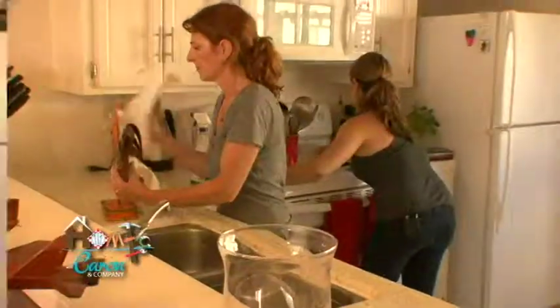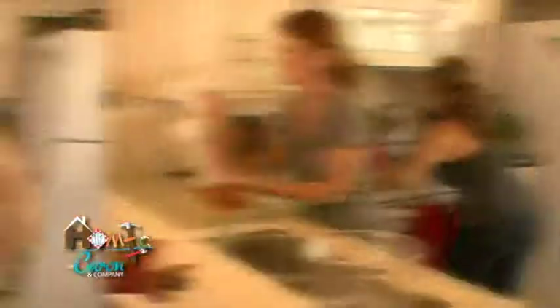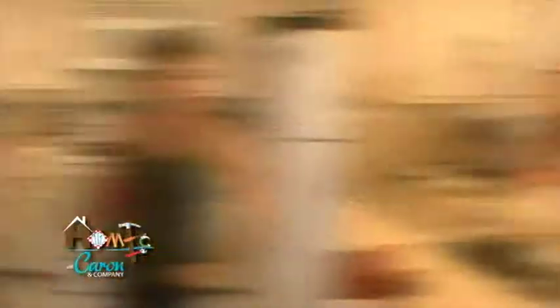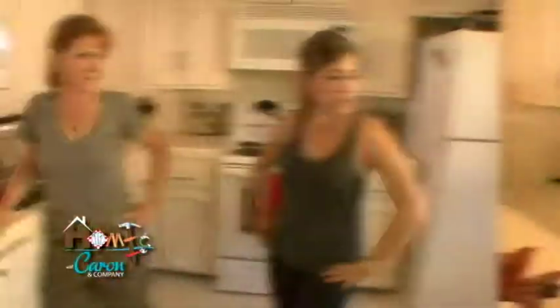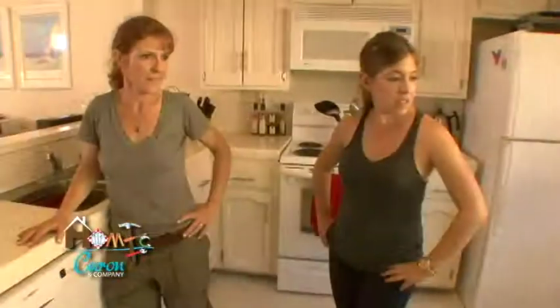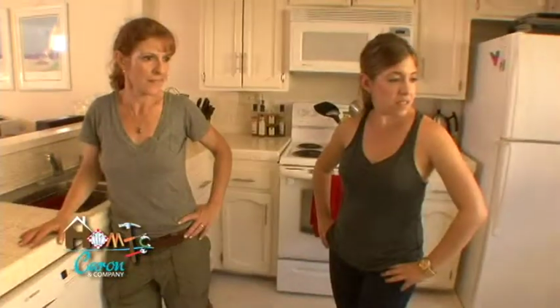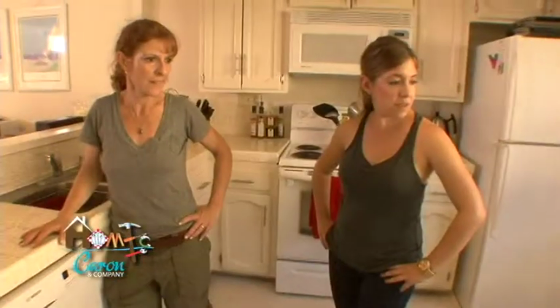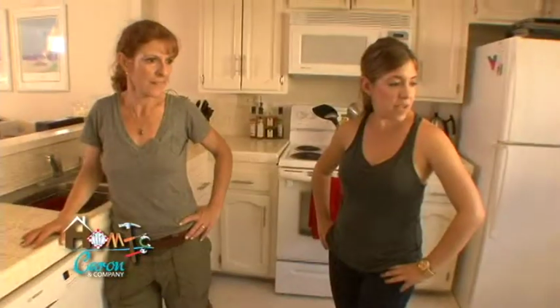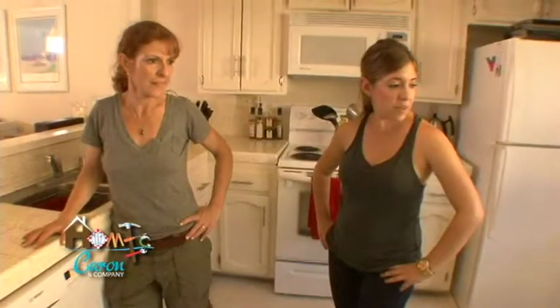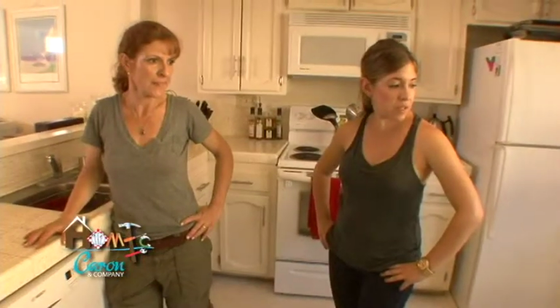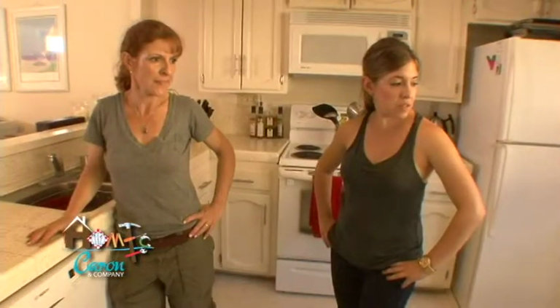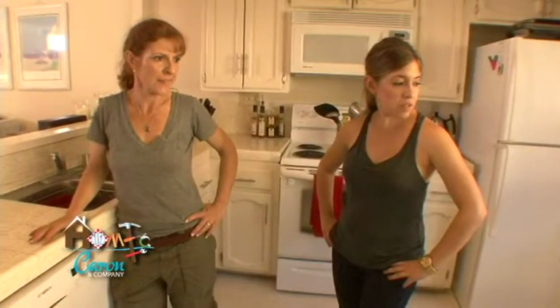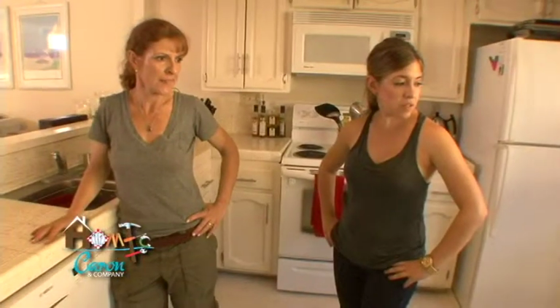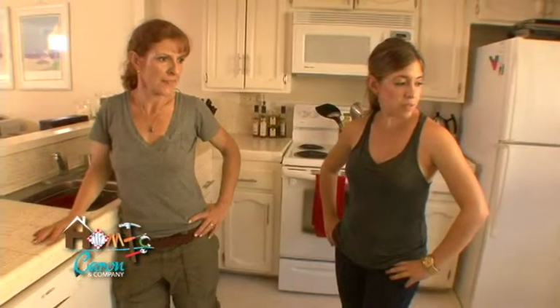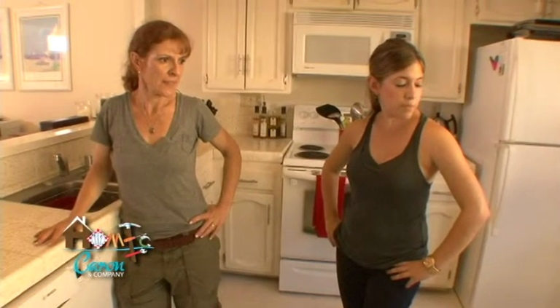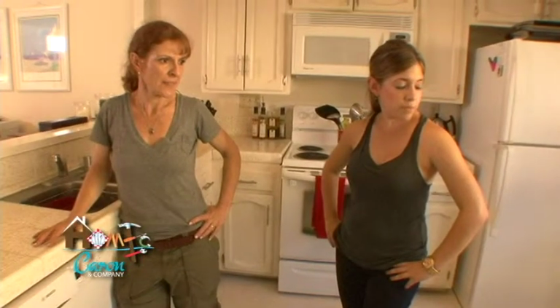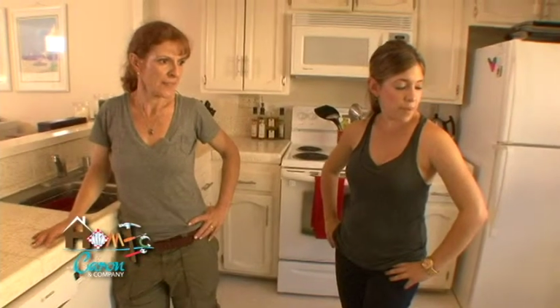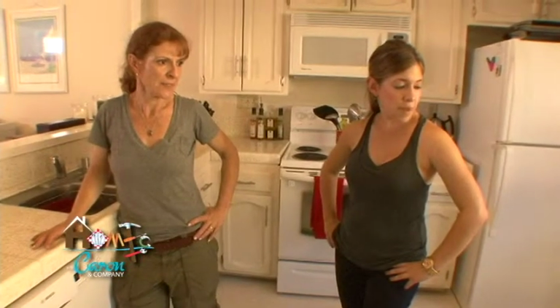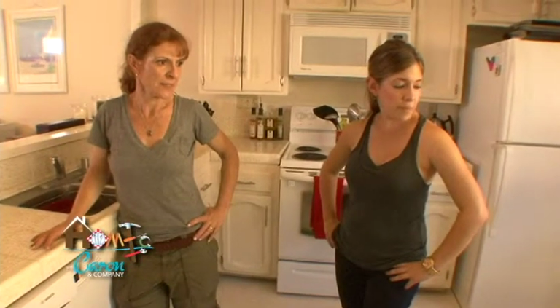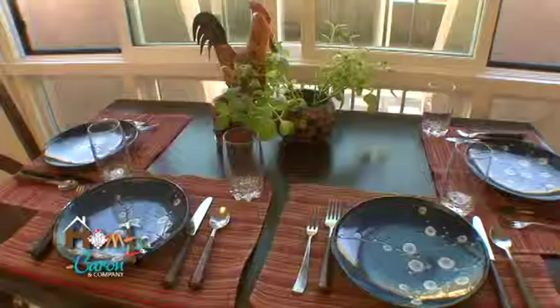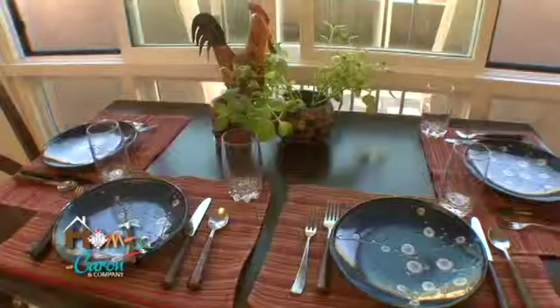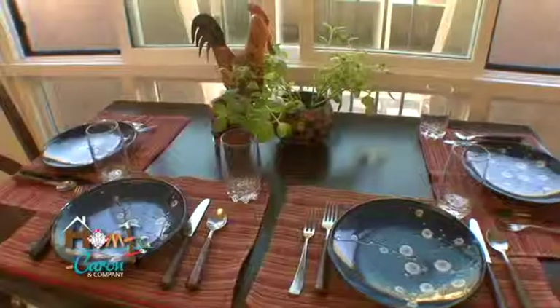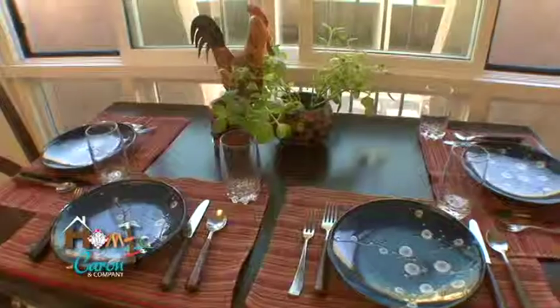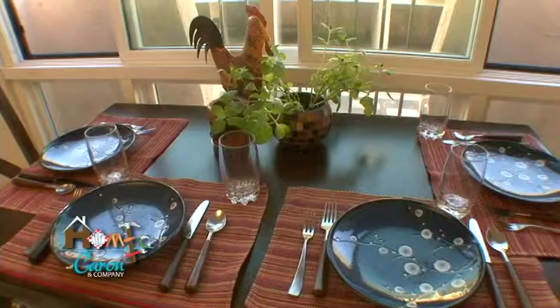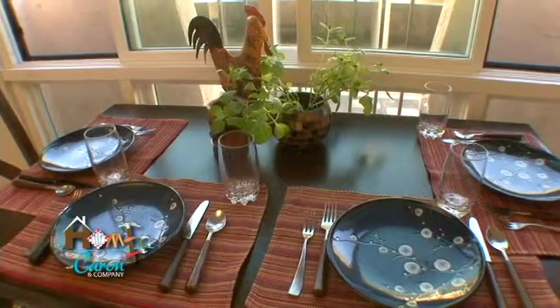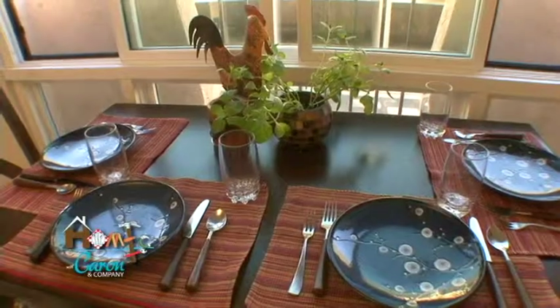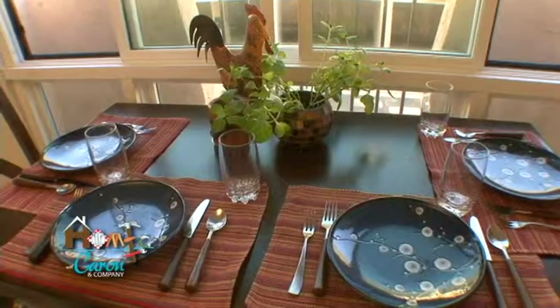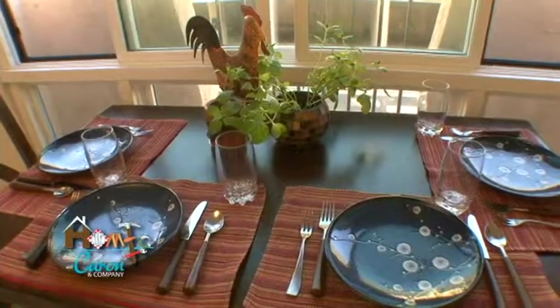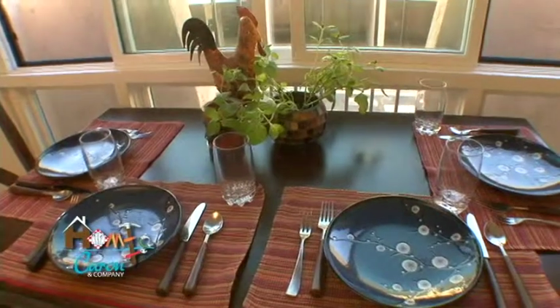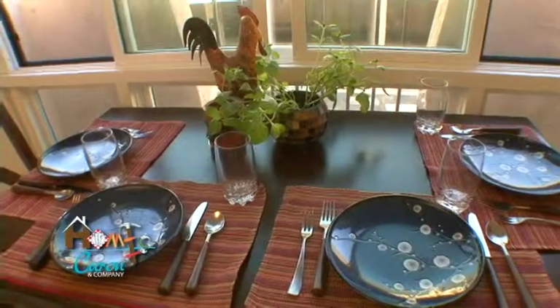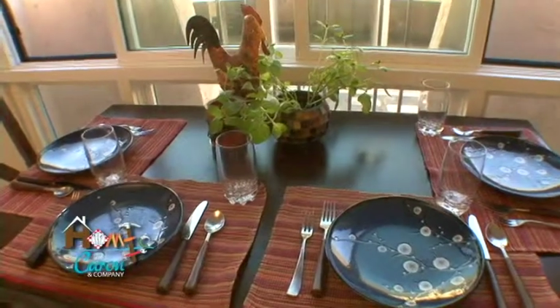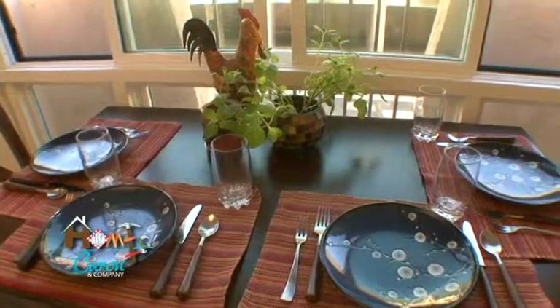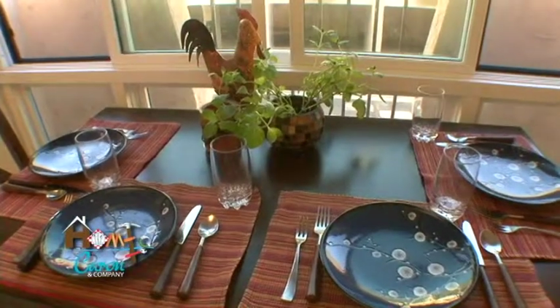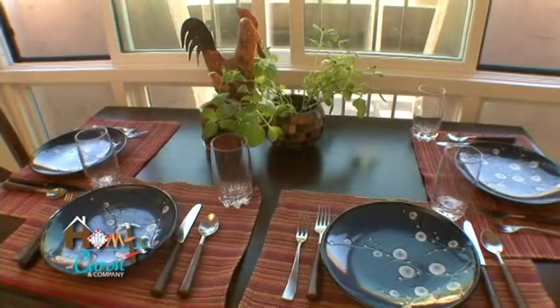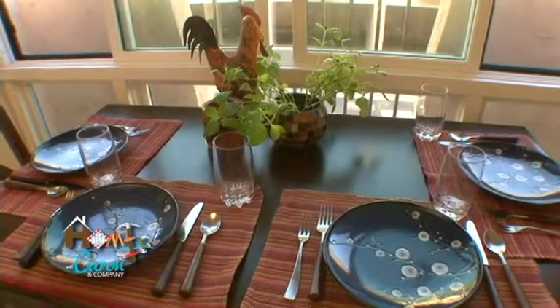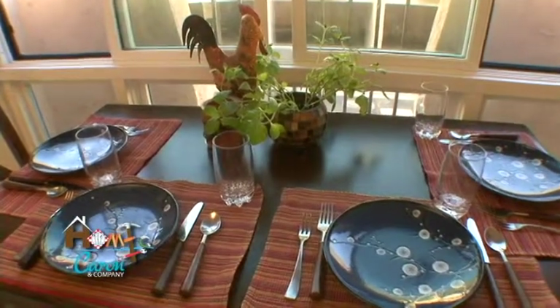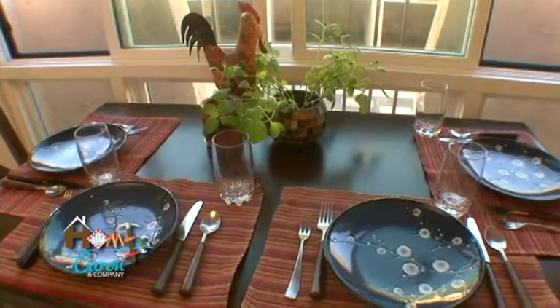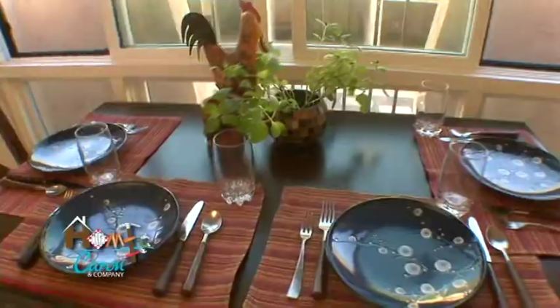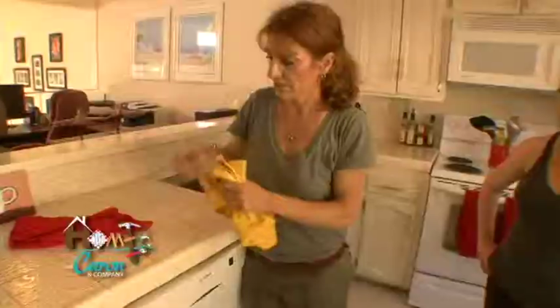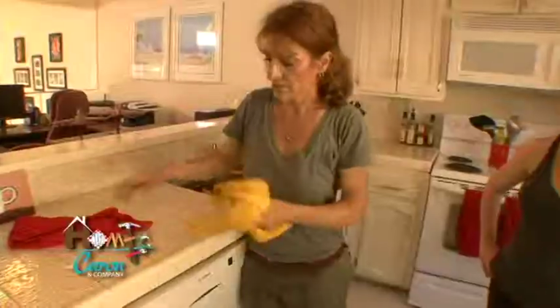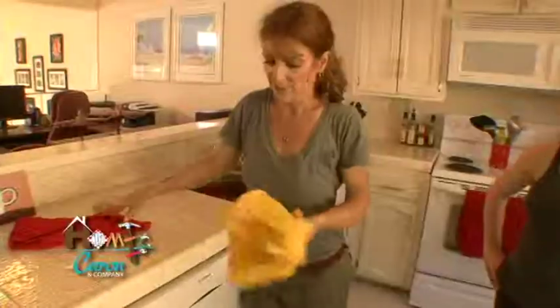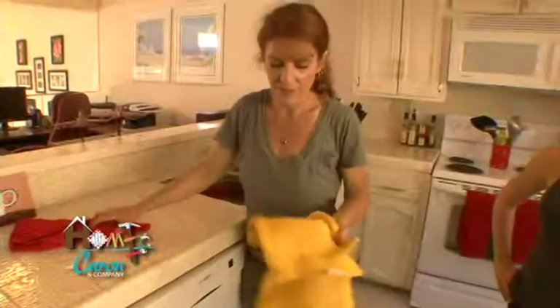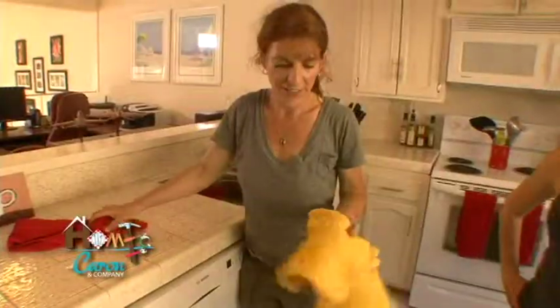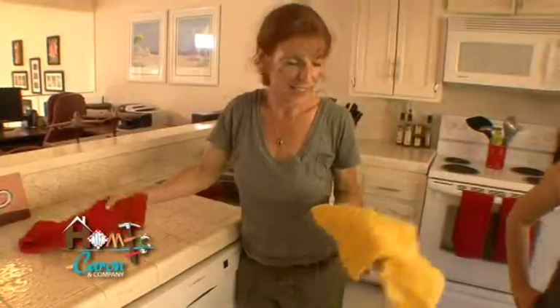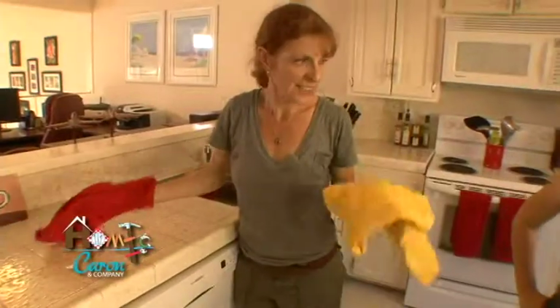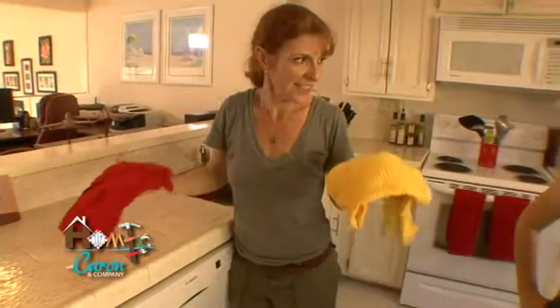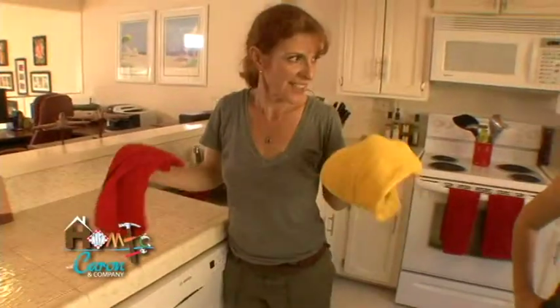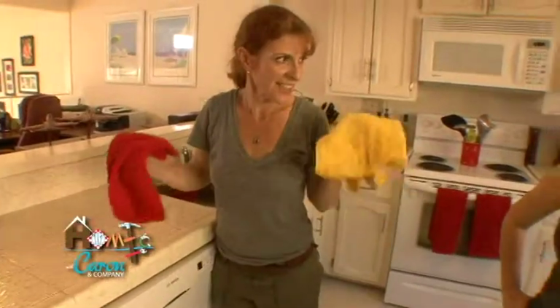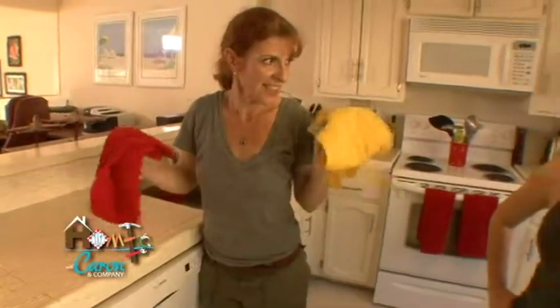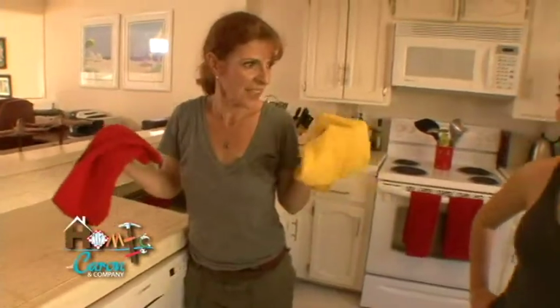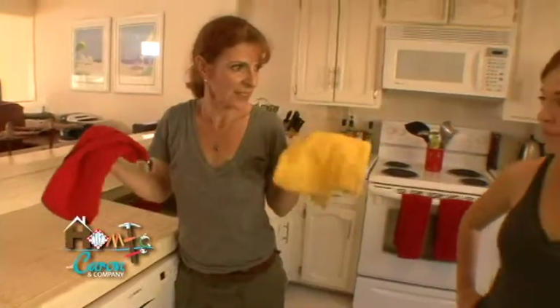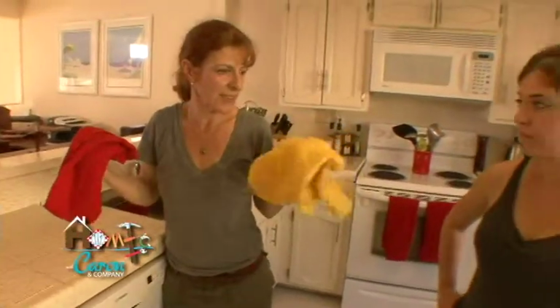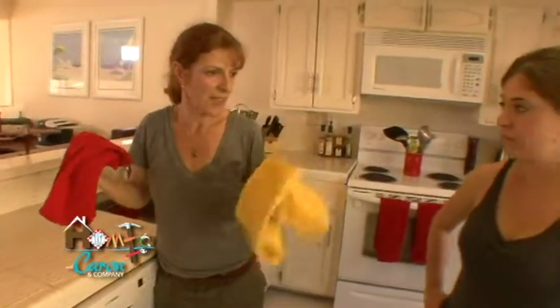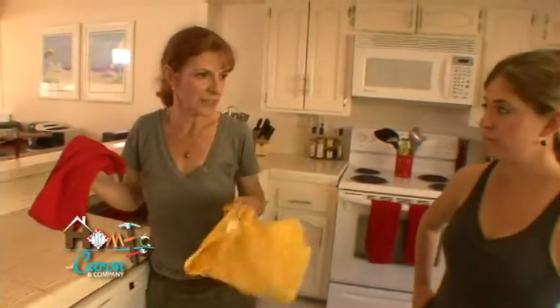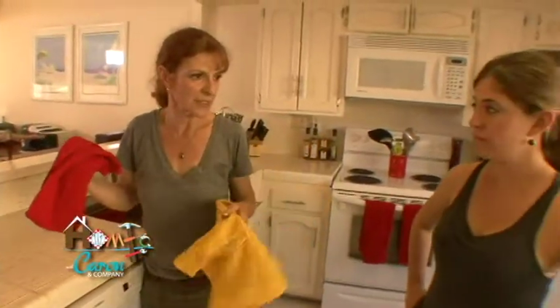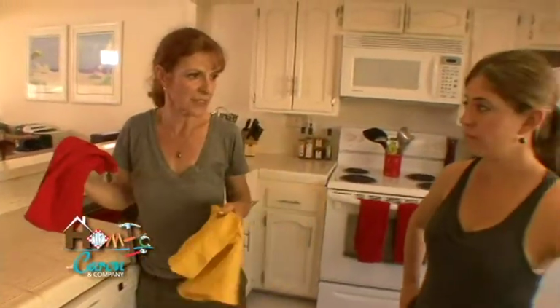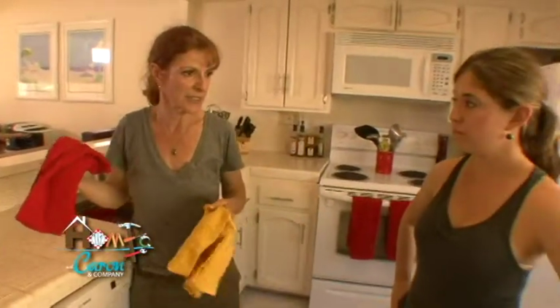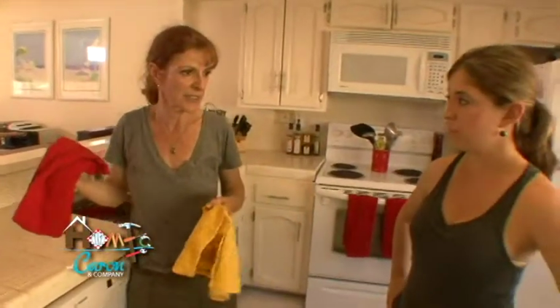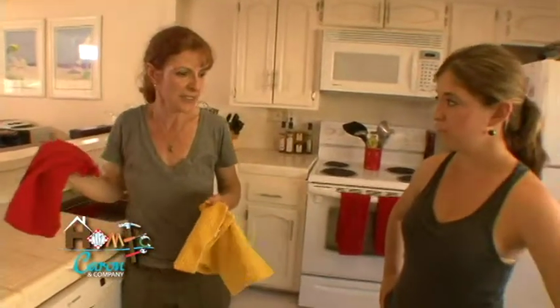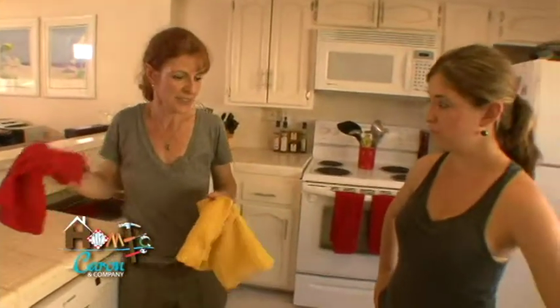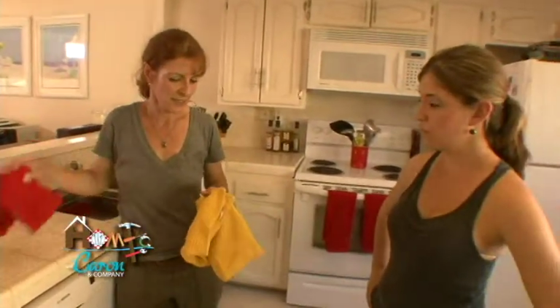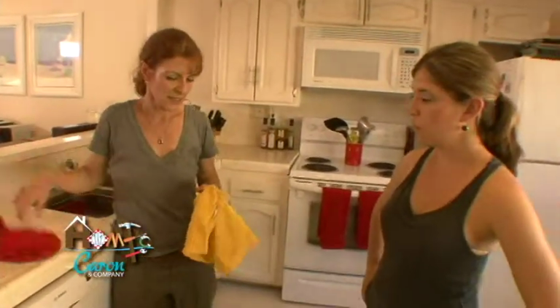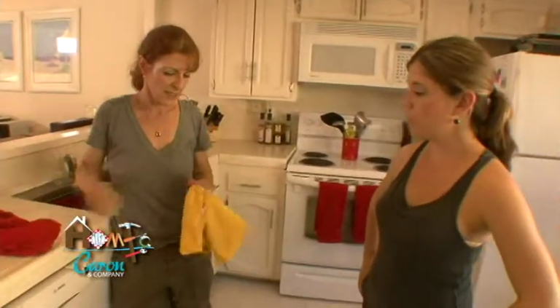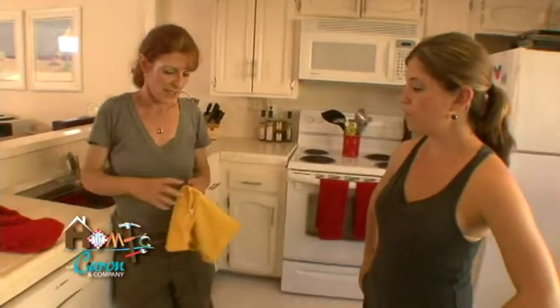We need some napkins with a pop of color on the table. The only thing I have are these red and yellow towels. That's a great idea.